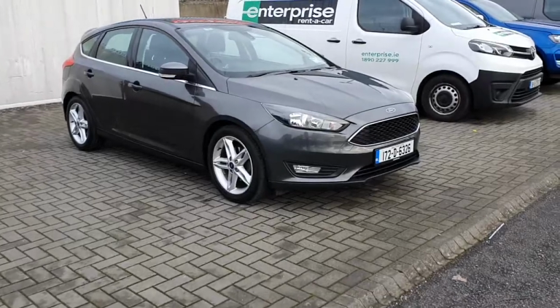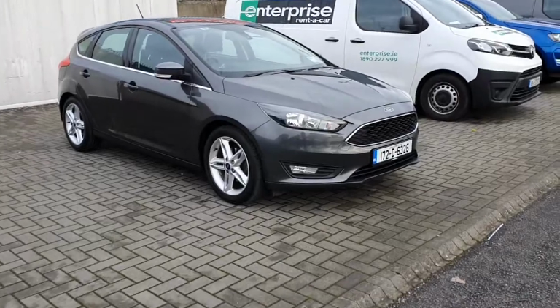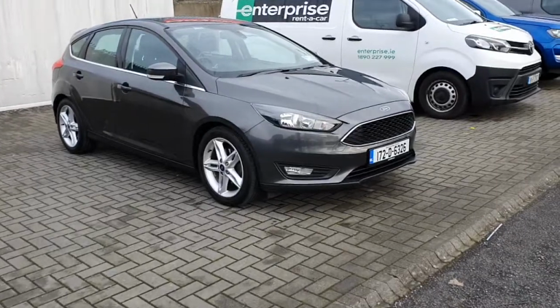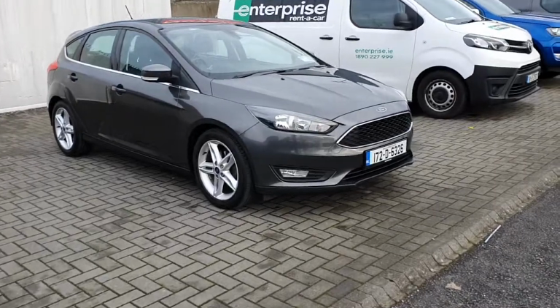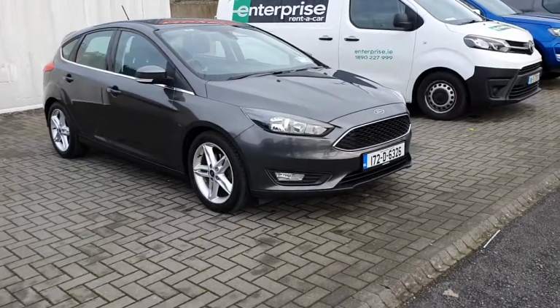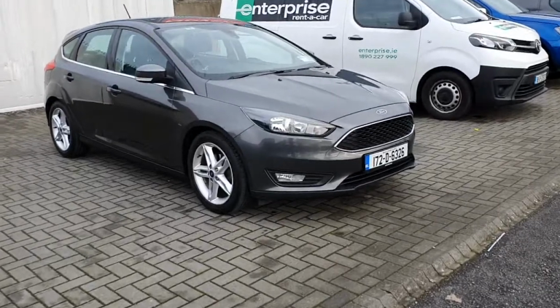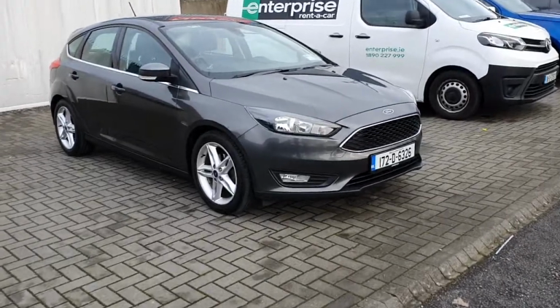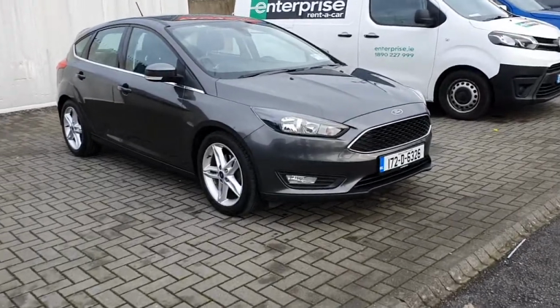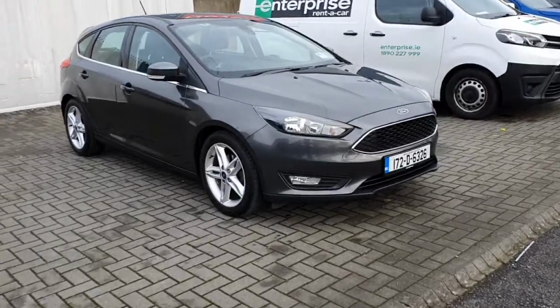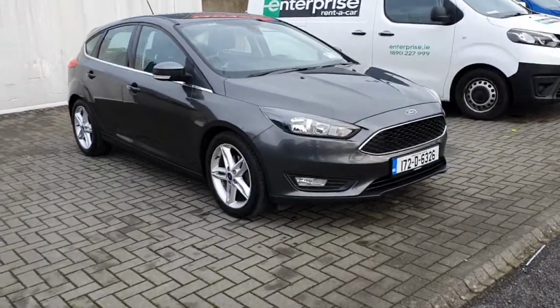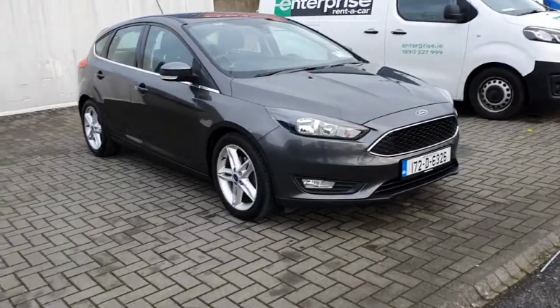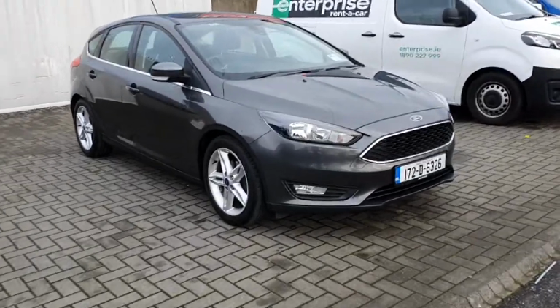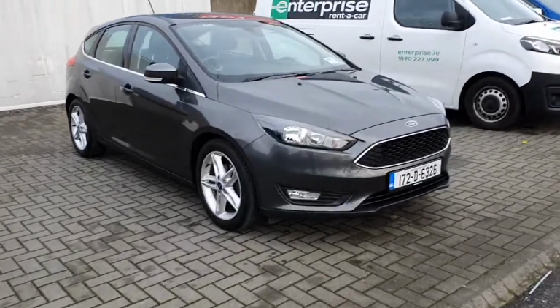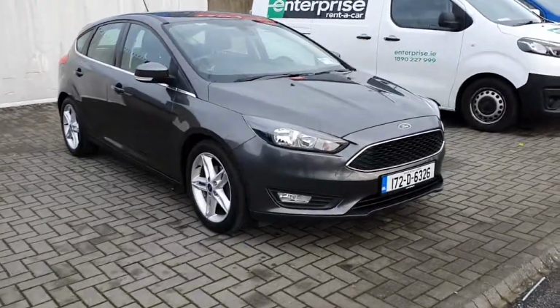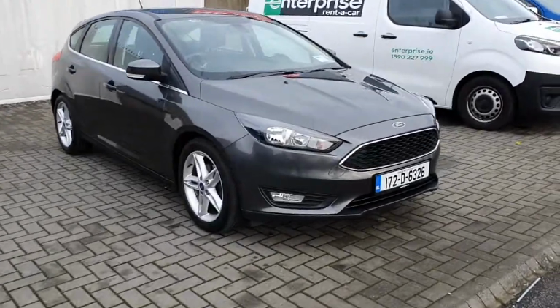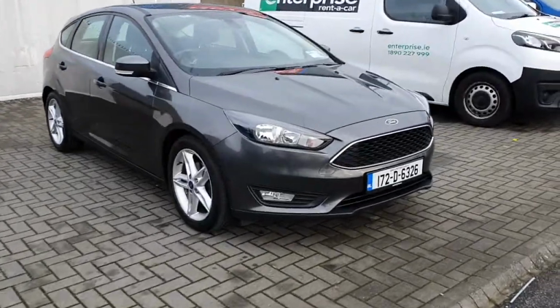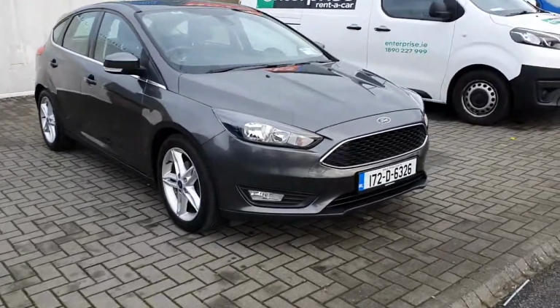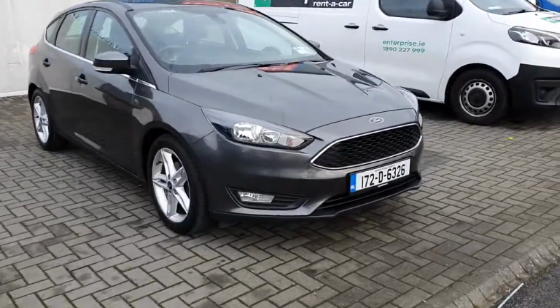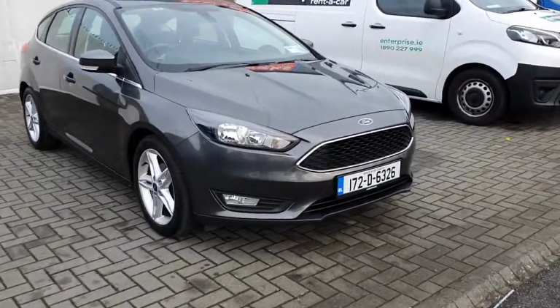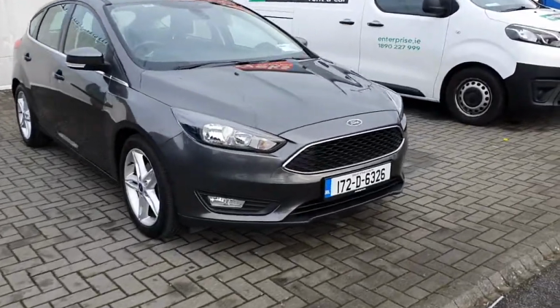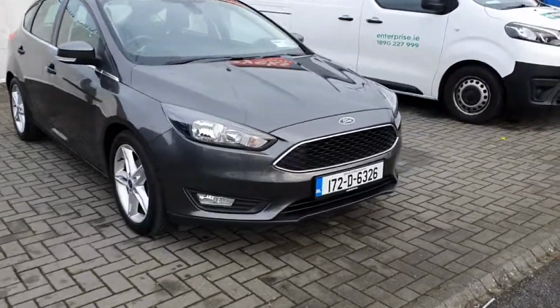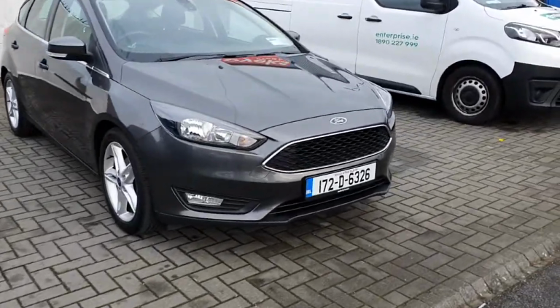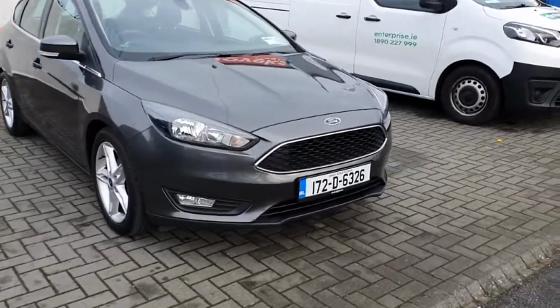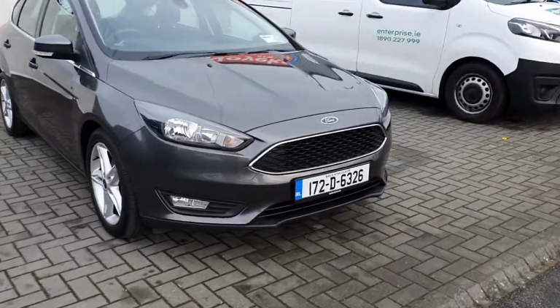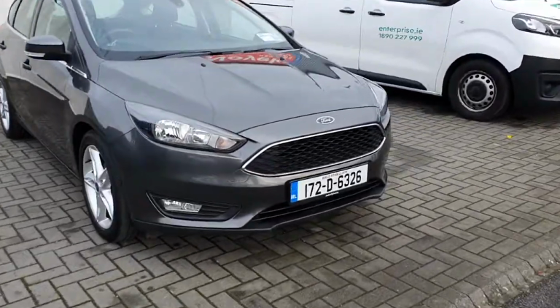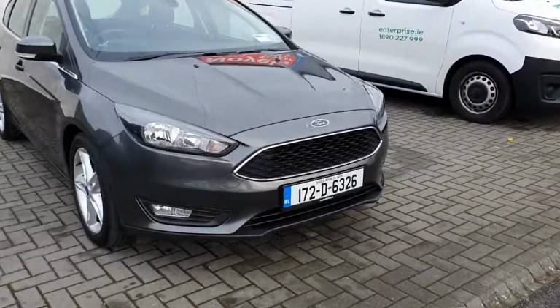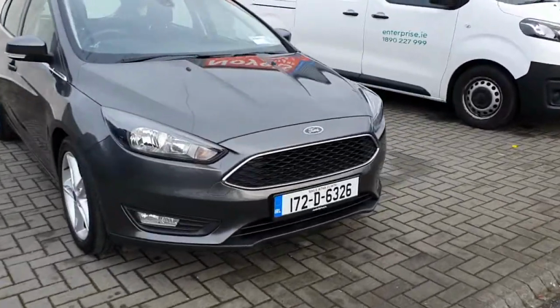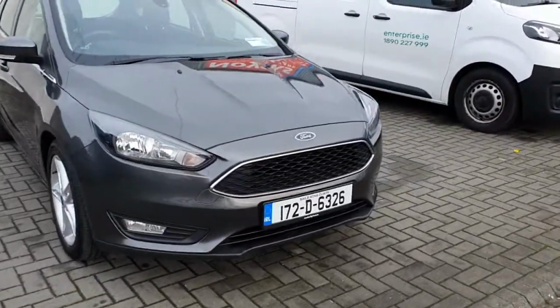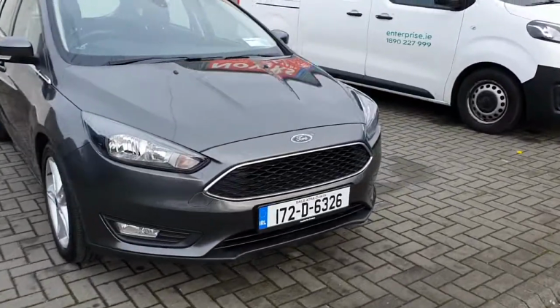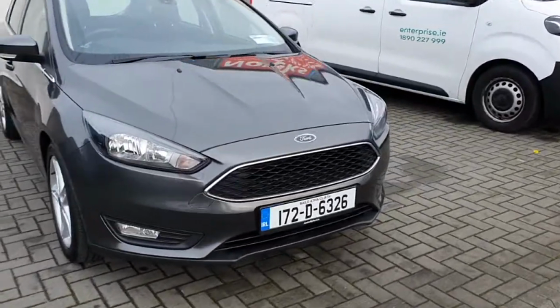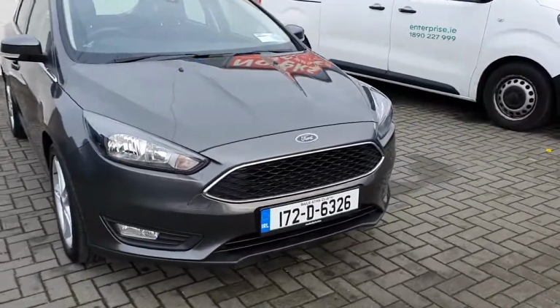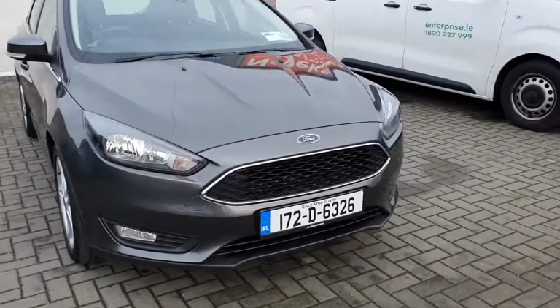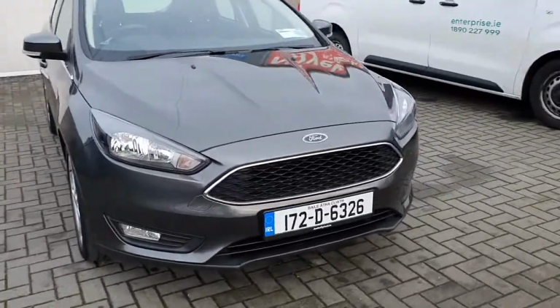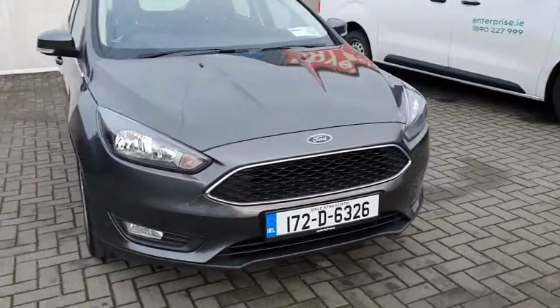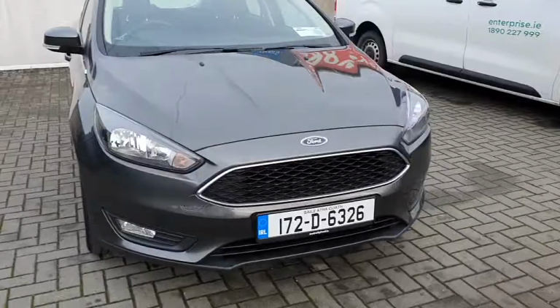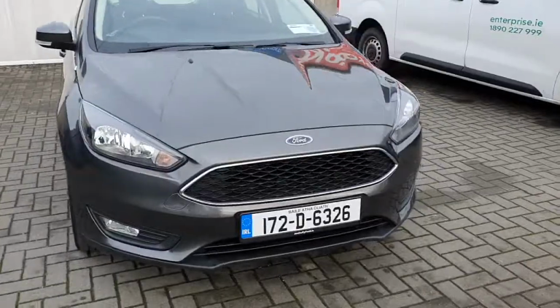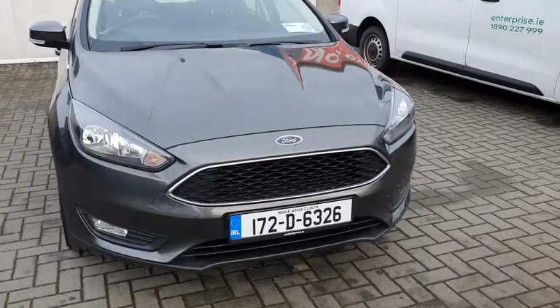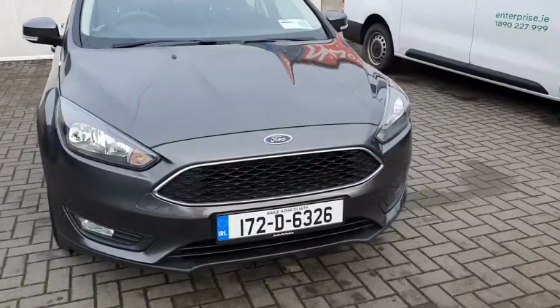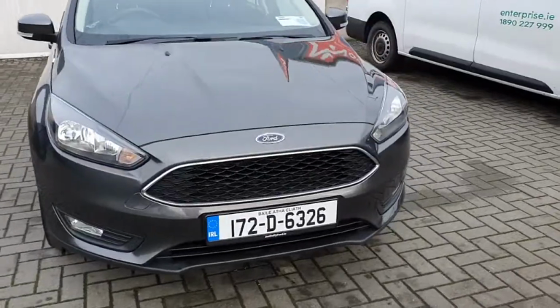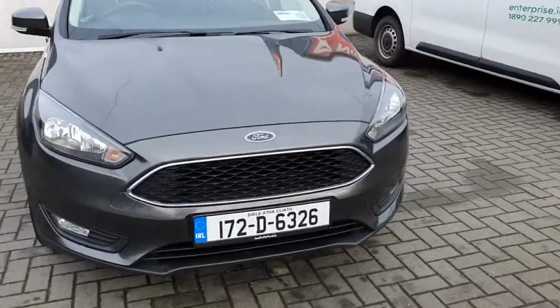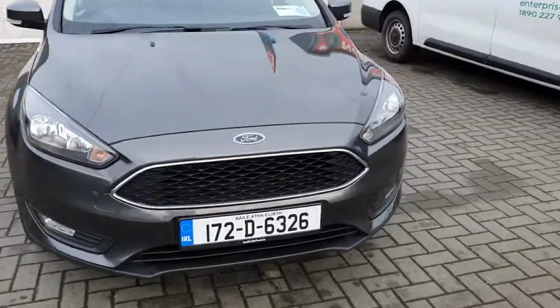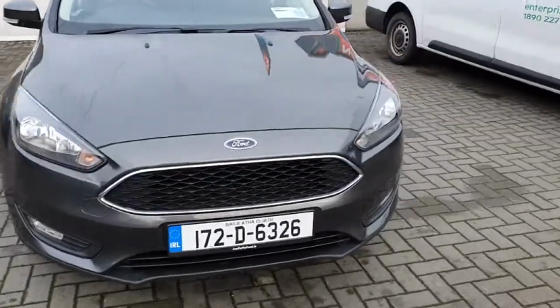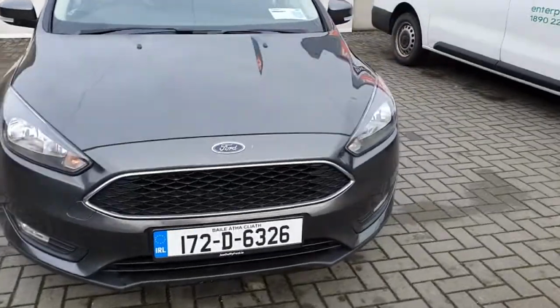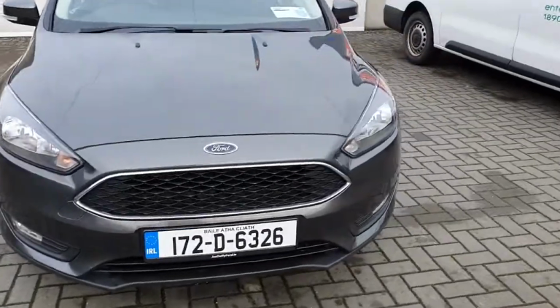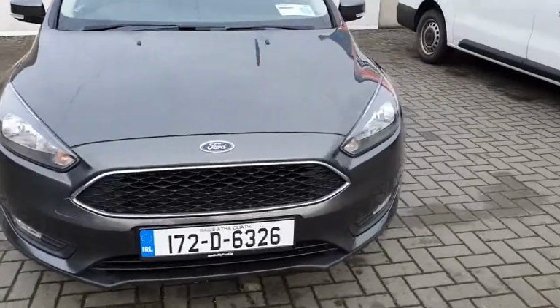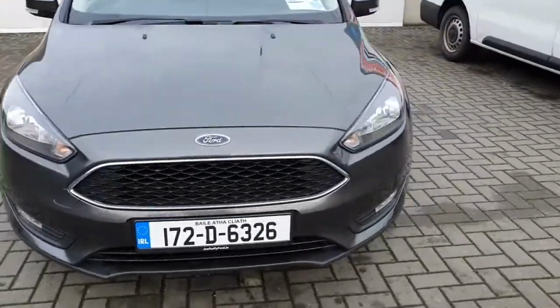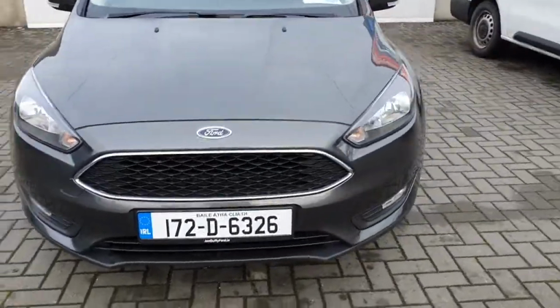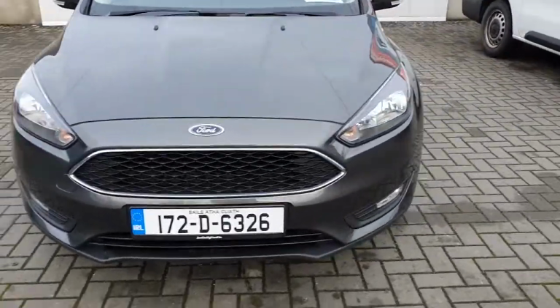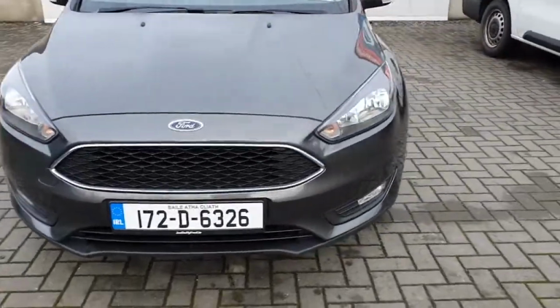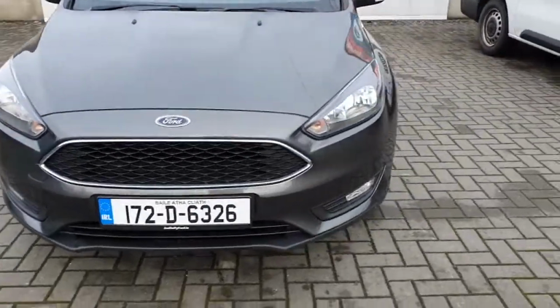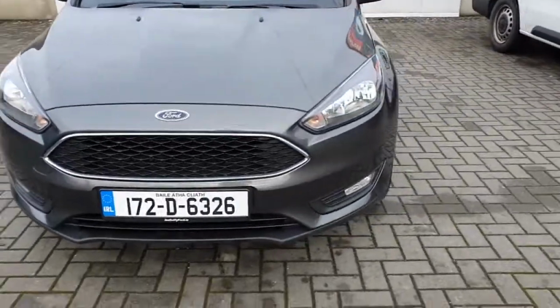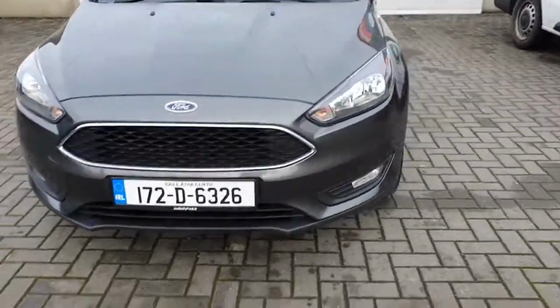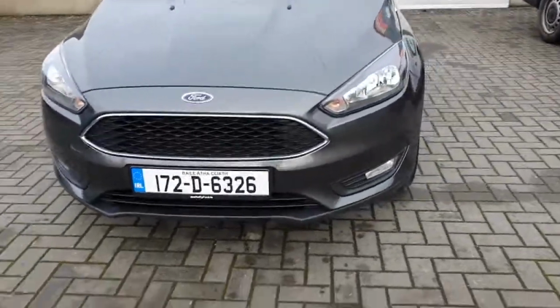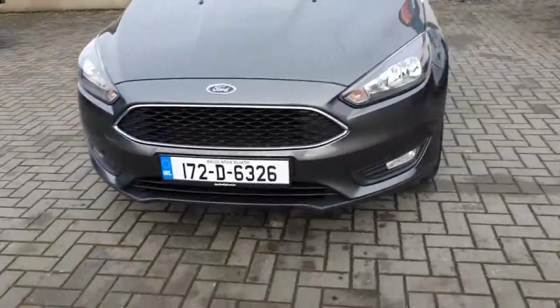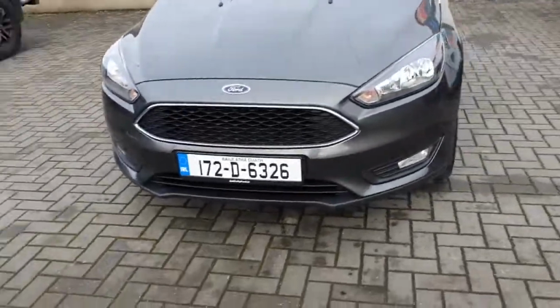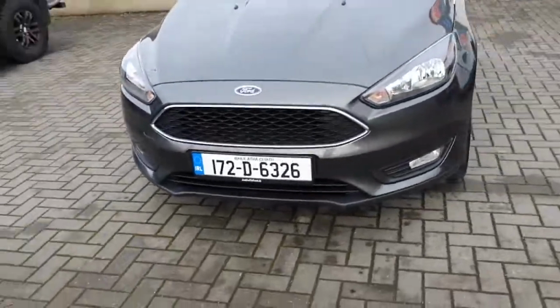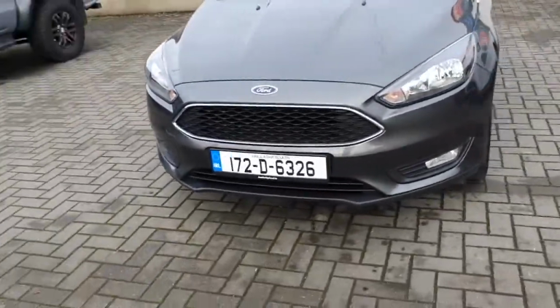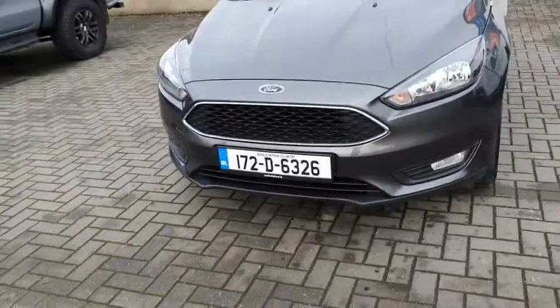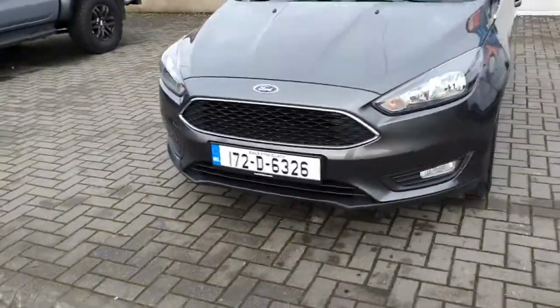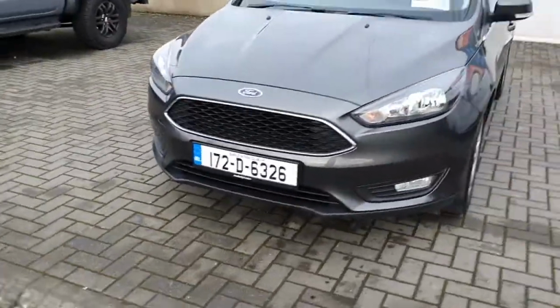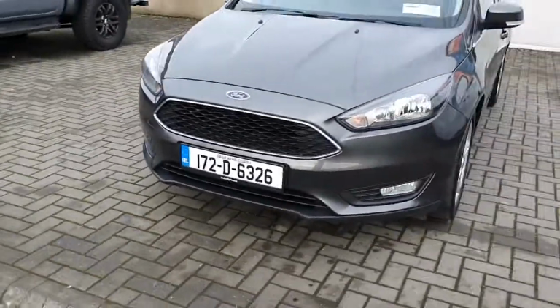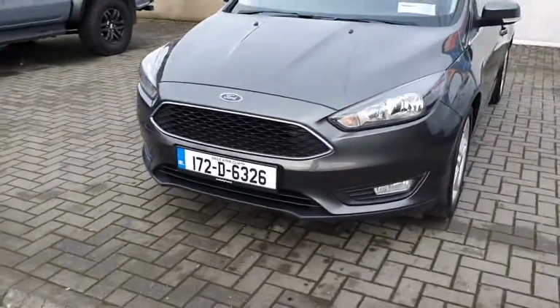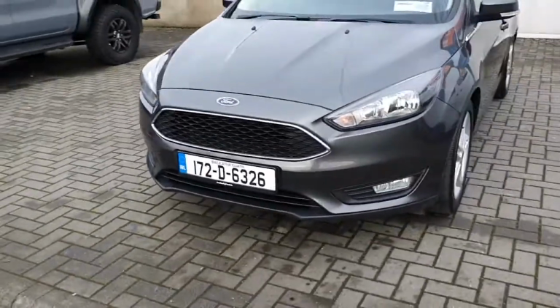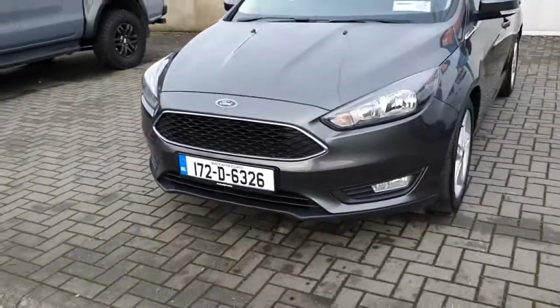Hello, I'm out with Joe Duffy Ford. Here today we have this 2017 Ford Focus Zetec. This car has a 1 litre petrol engine producing 100 brake horsepower.